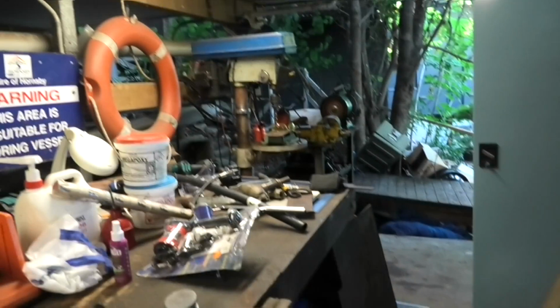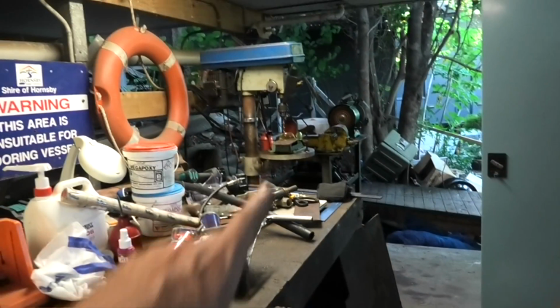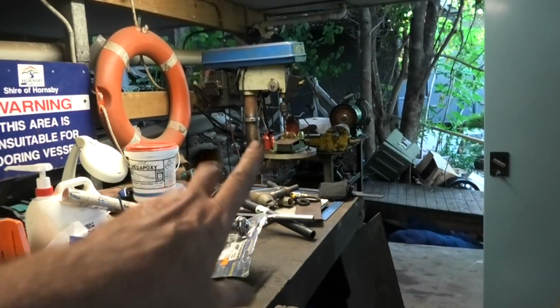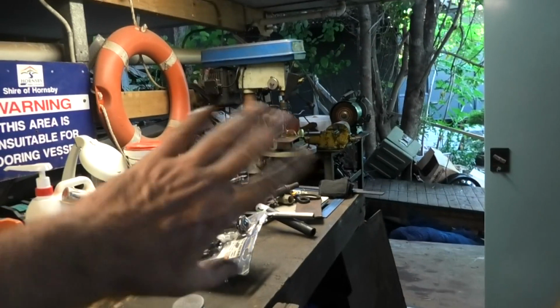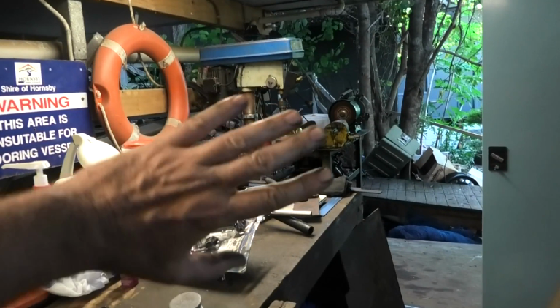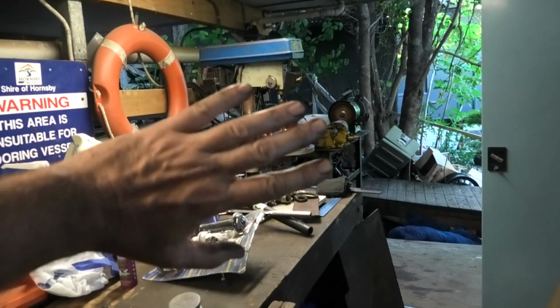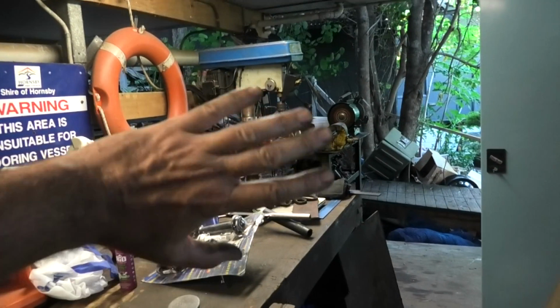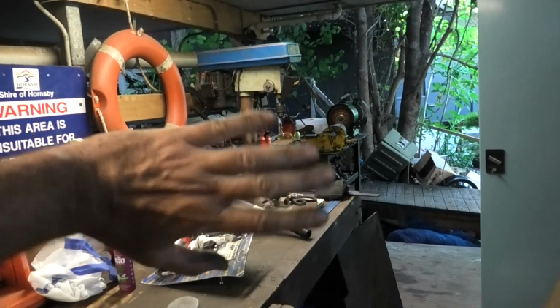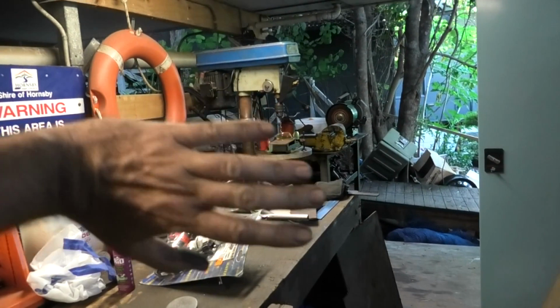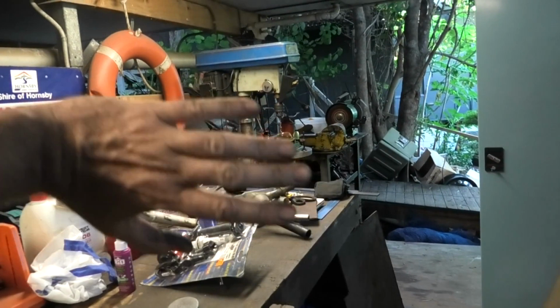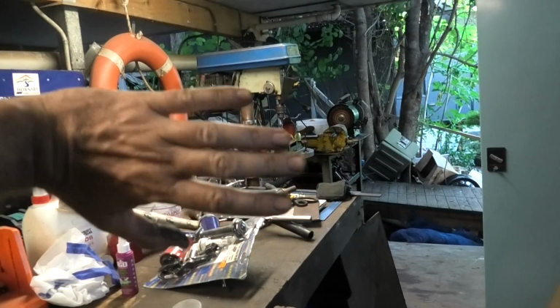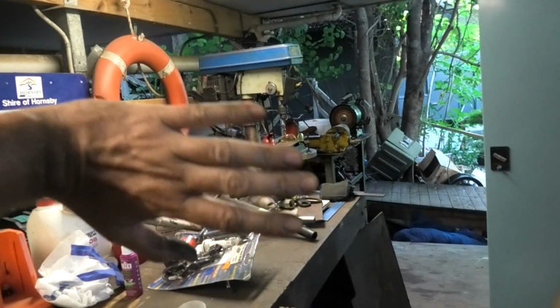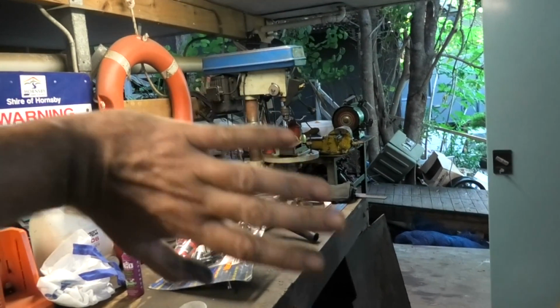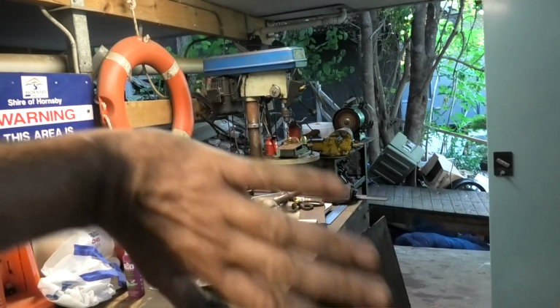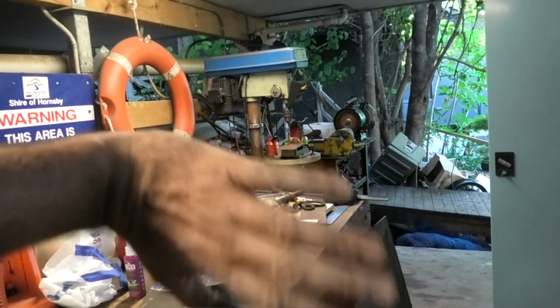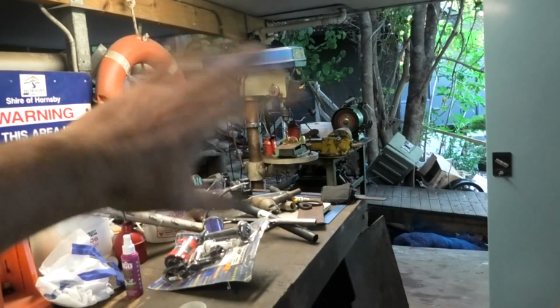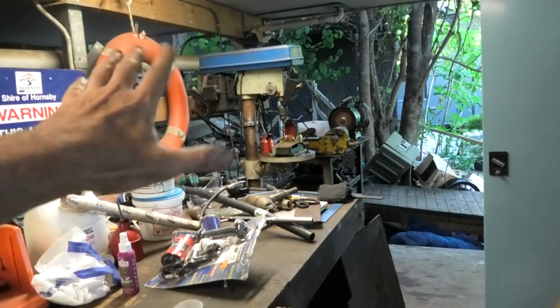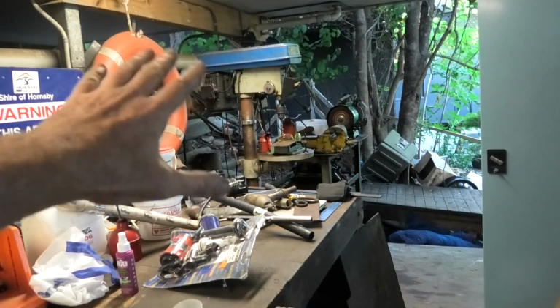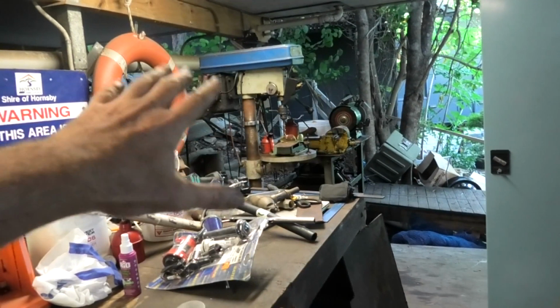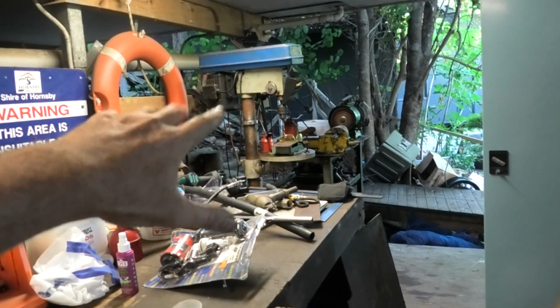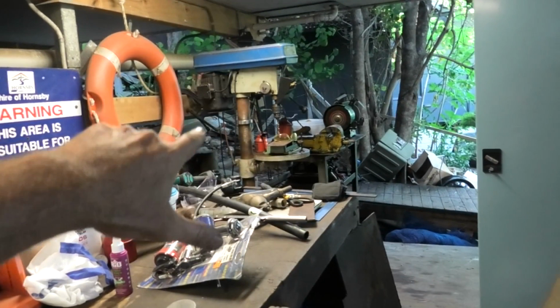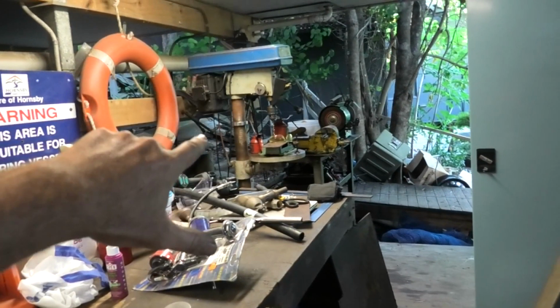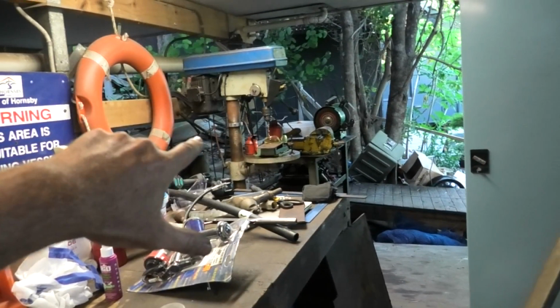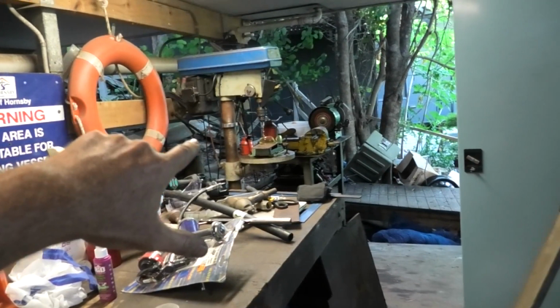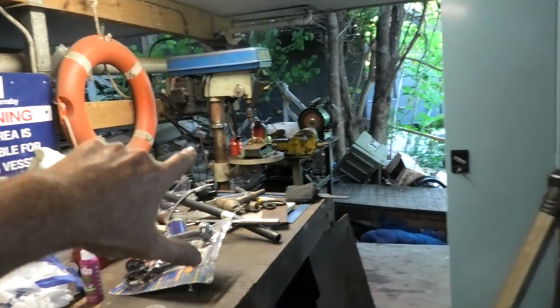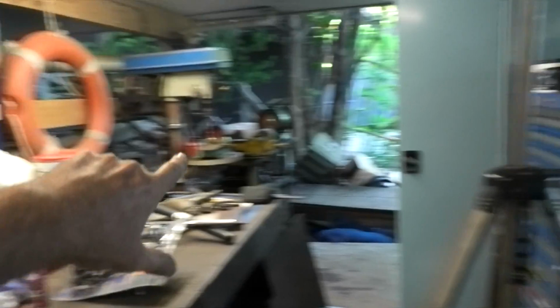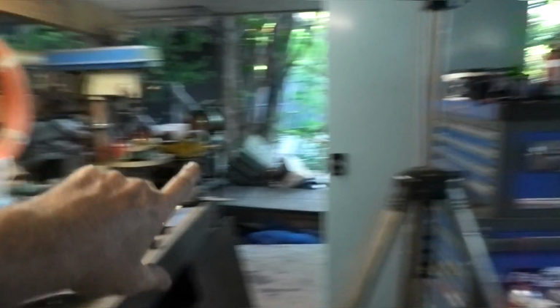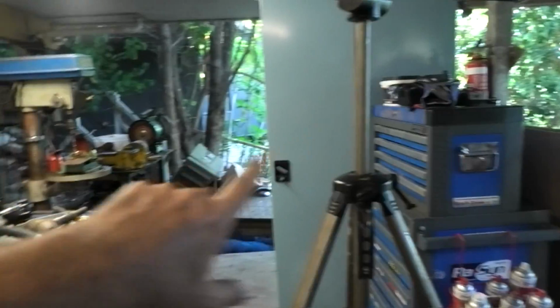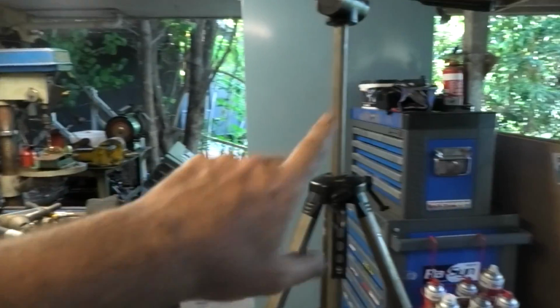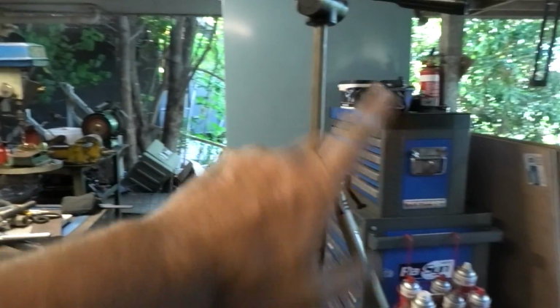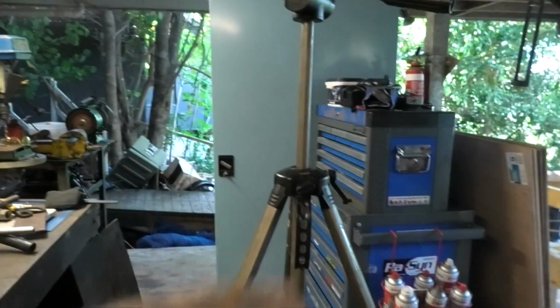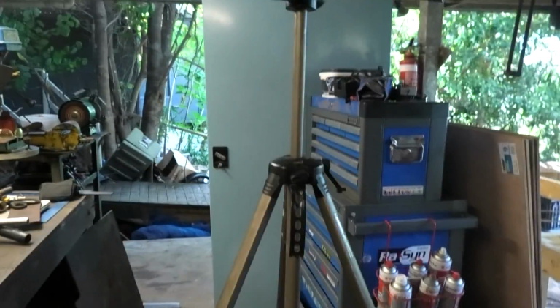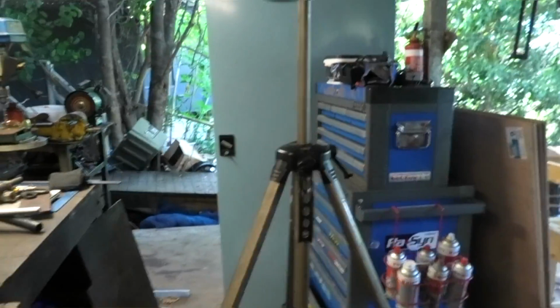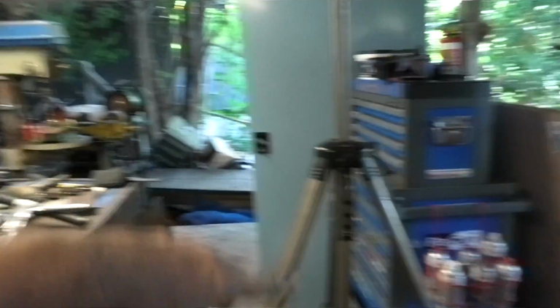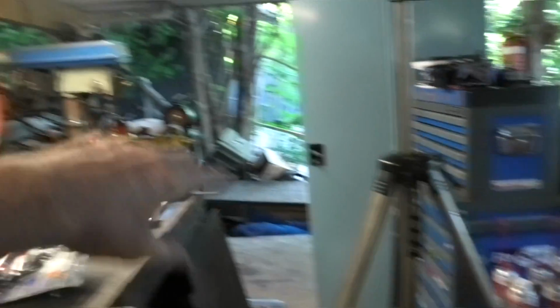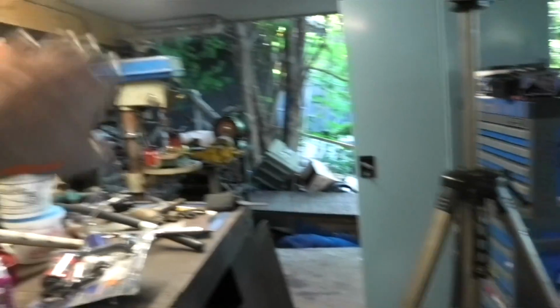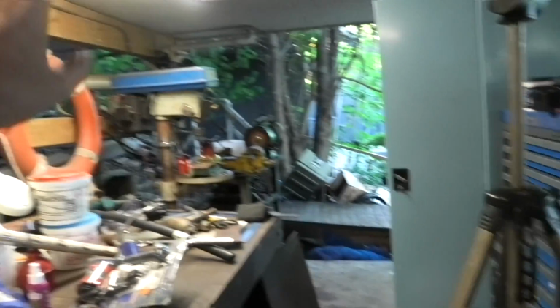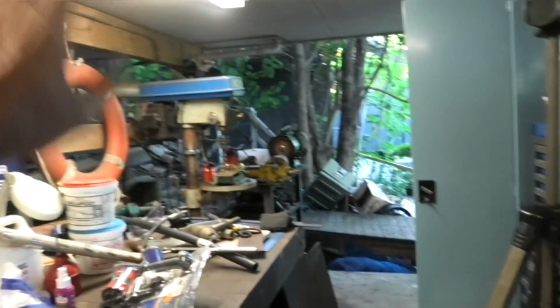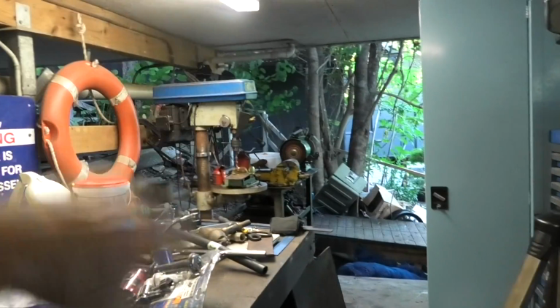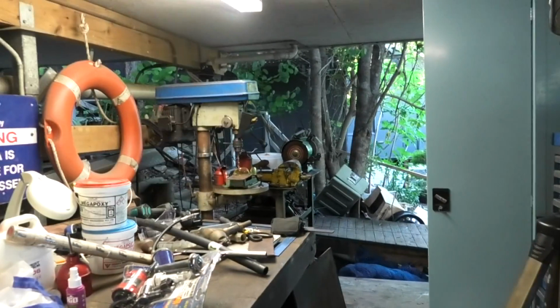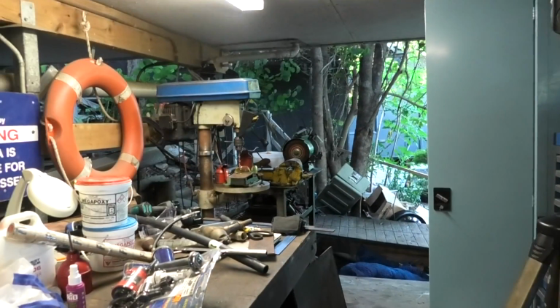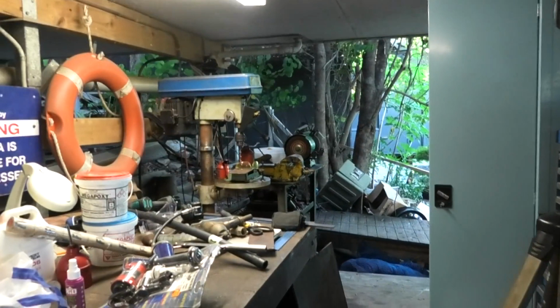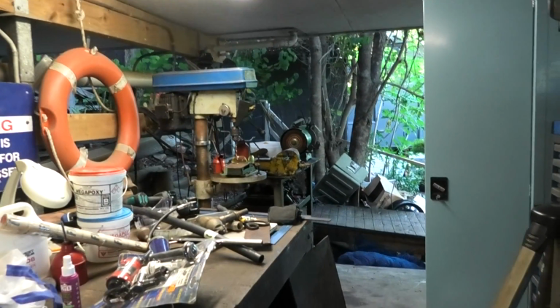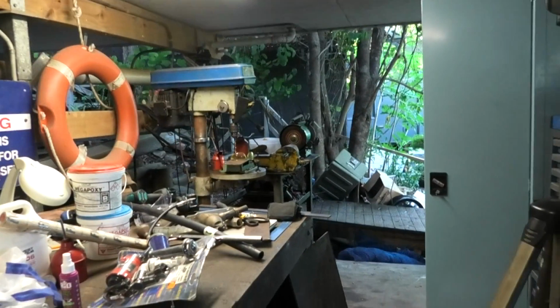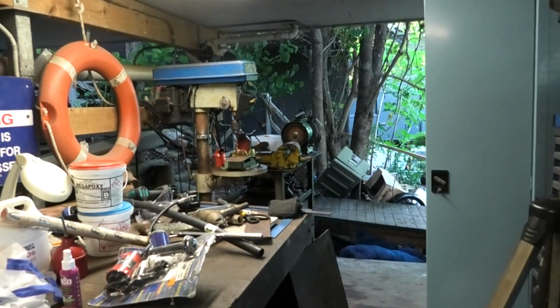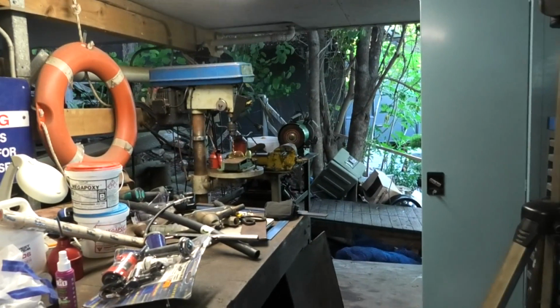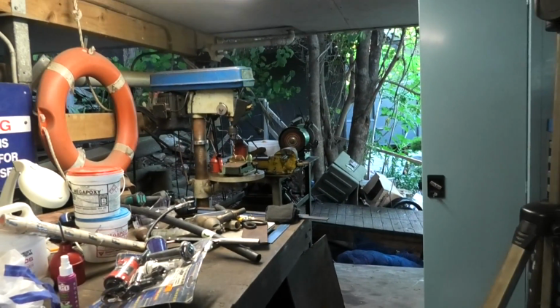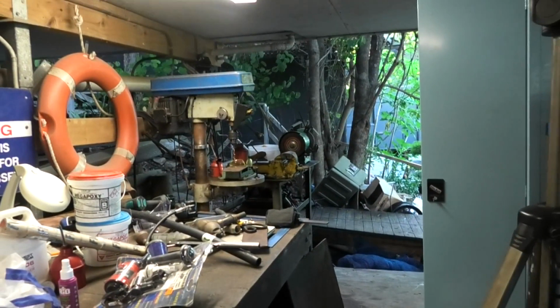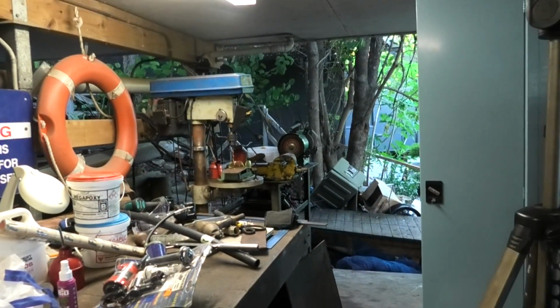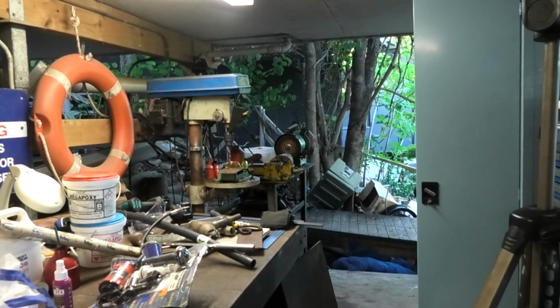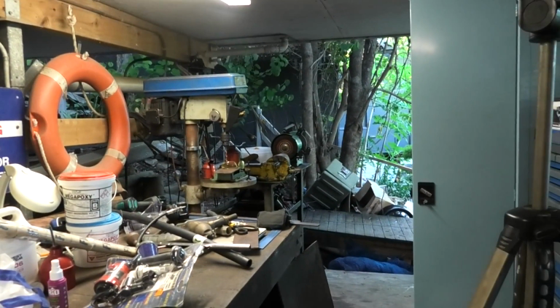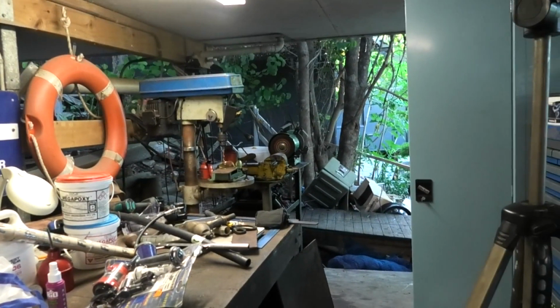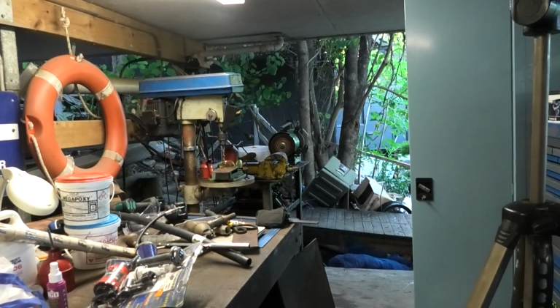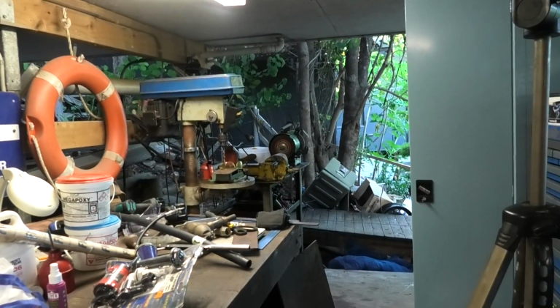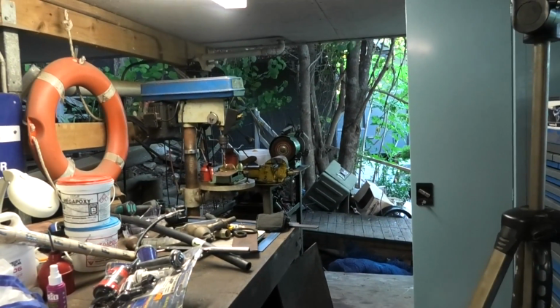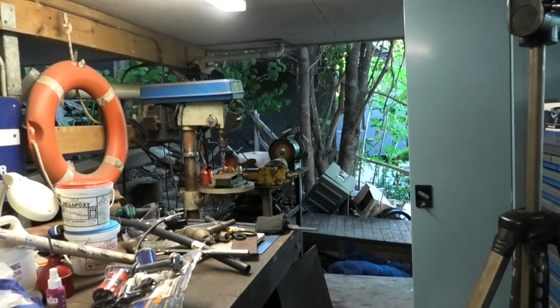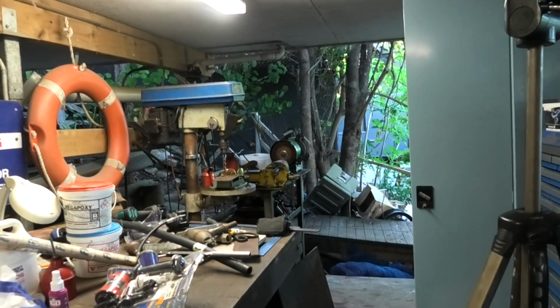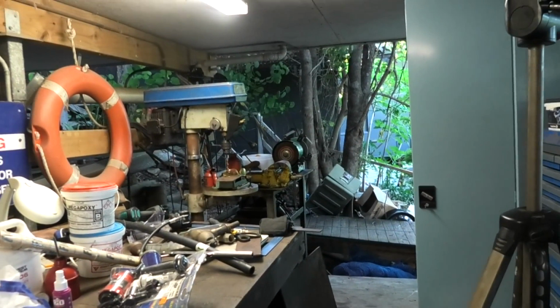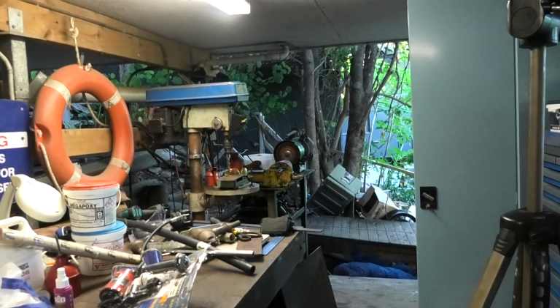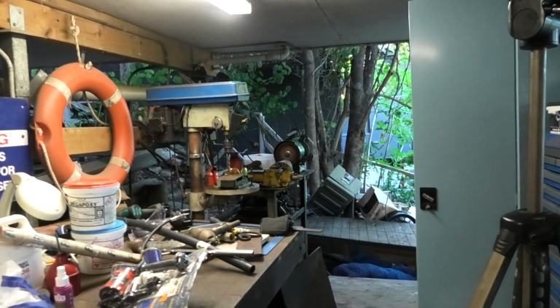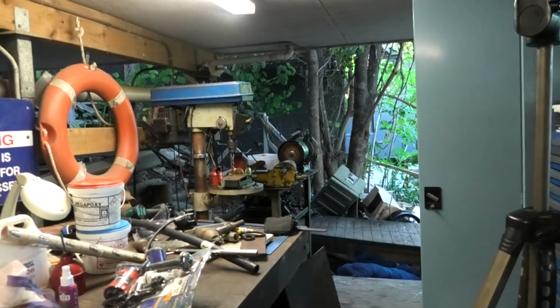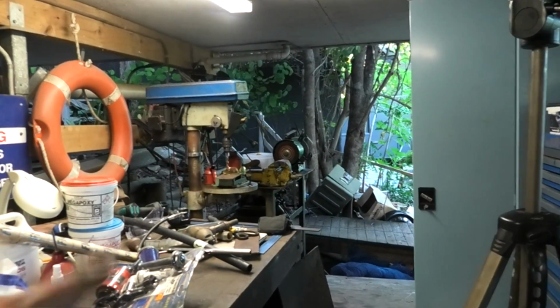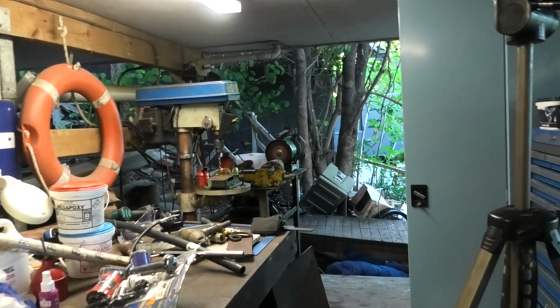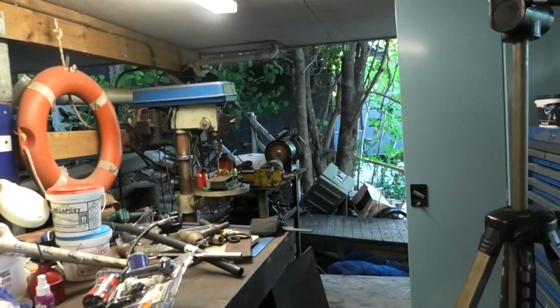People are asking what's happening in the workshop — I've moved pretty much everything home now, toolboxes and everything, so this is where we'll be doing all the videos from now on if they're not on the boat.